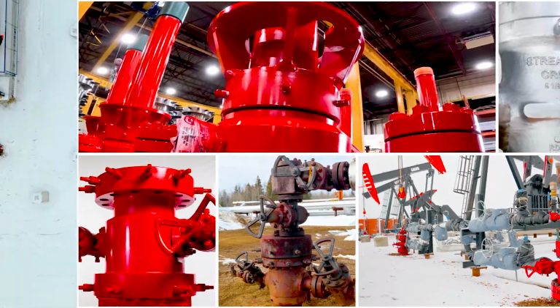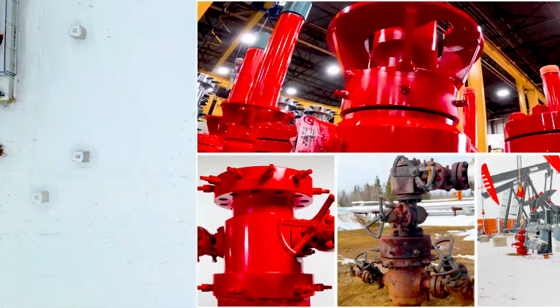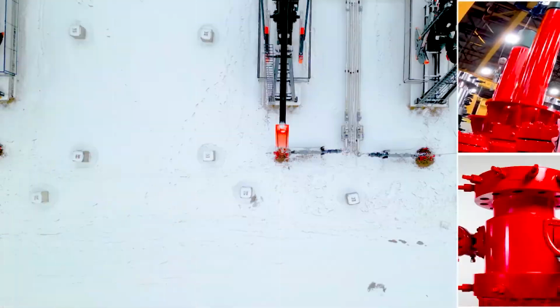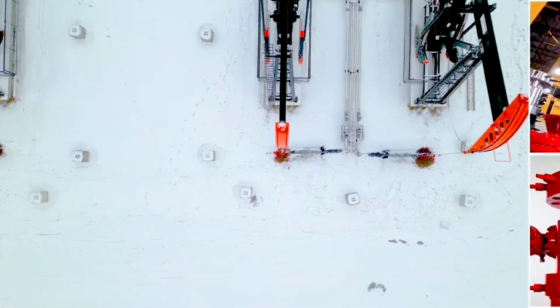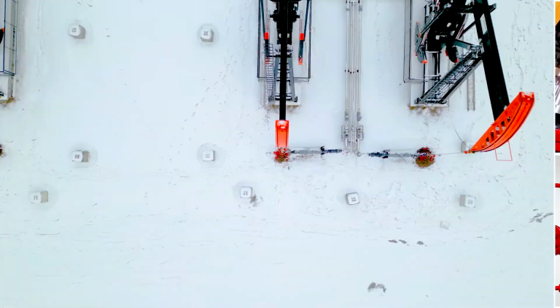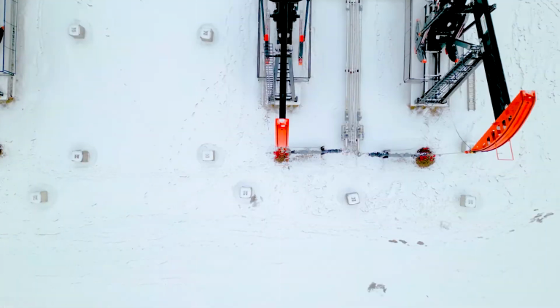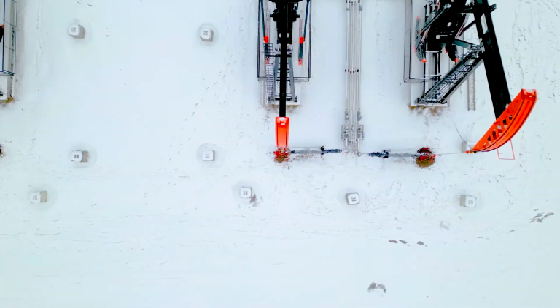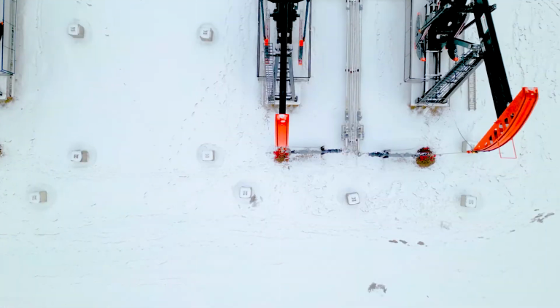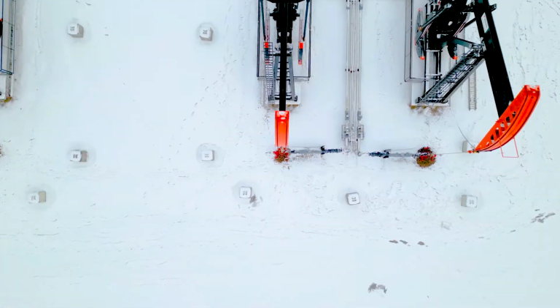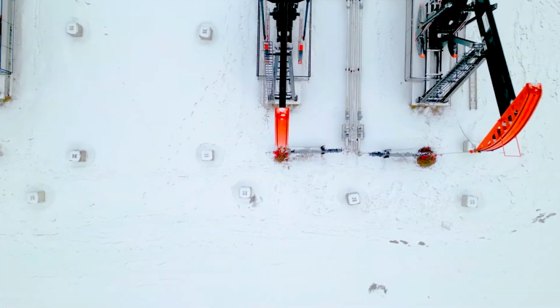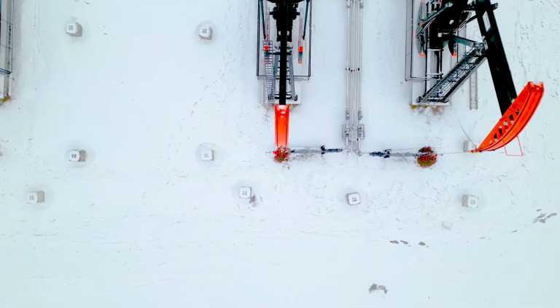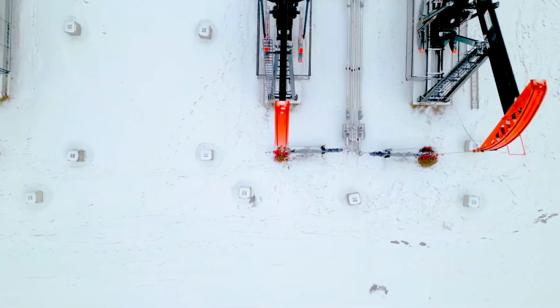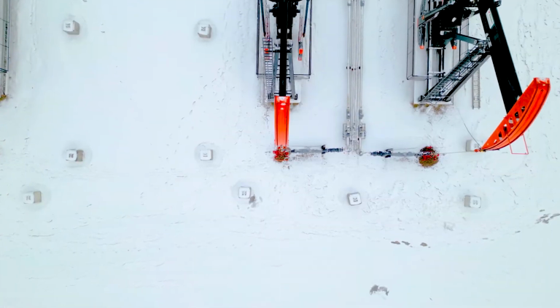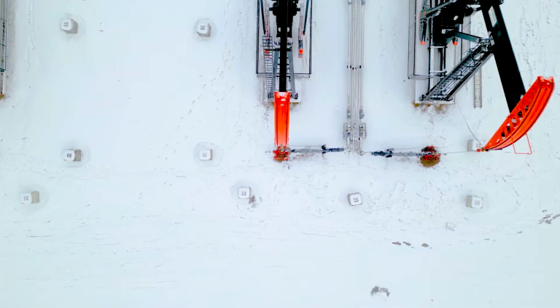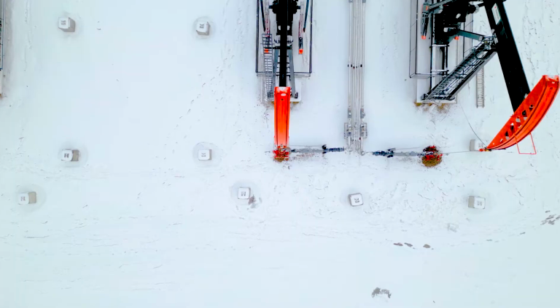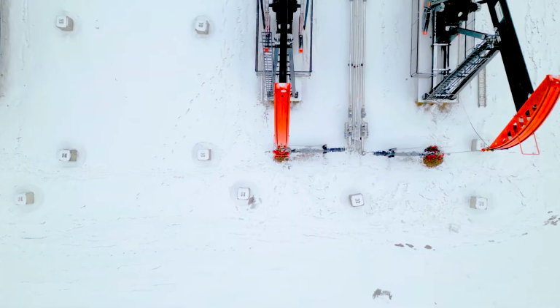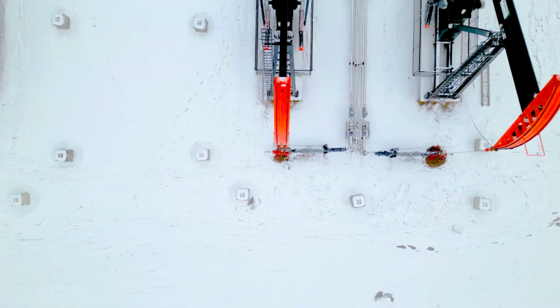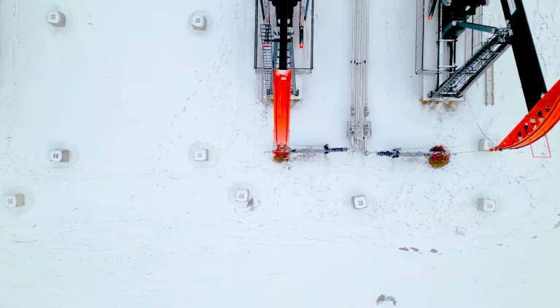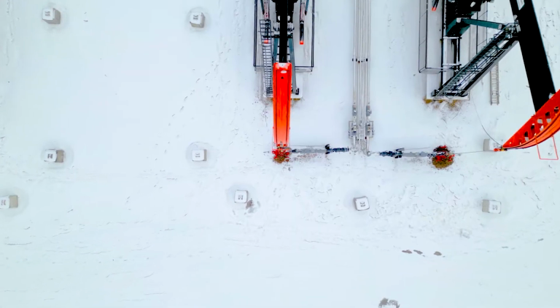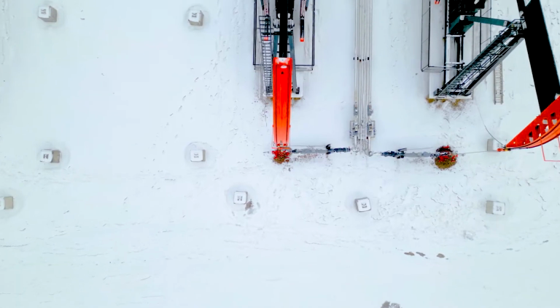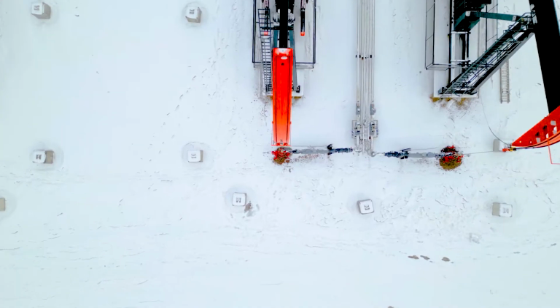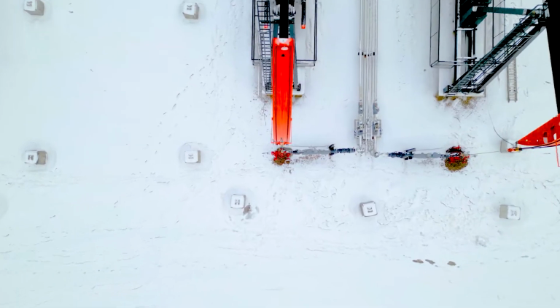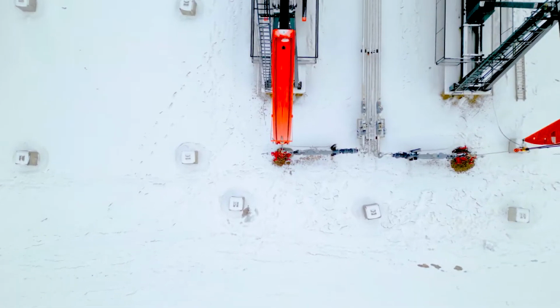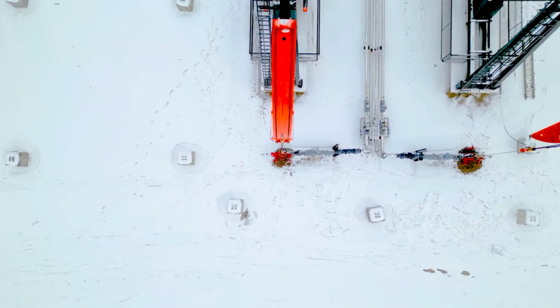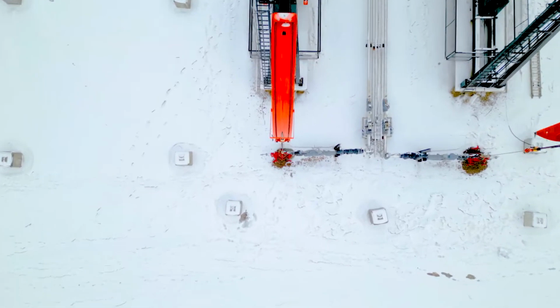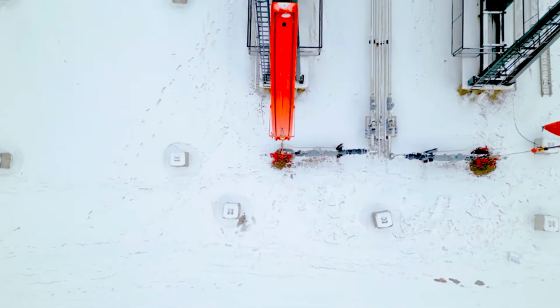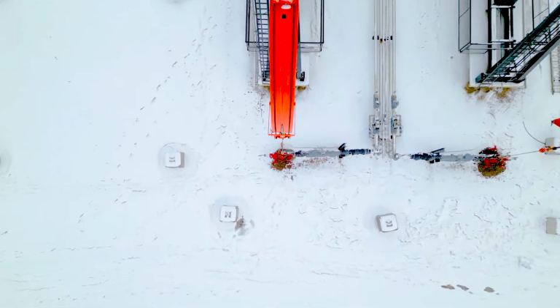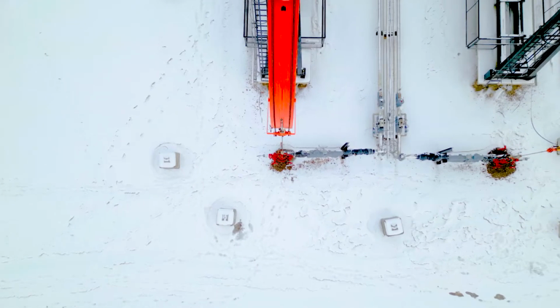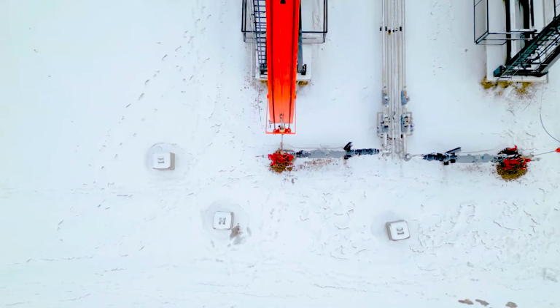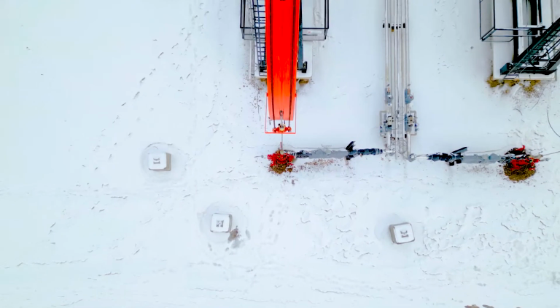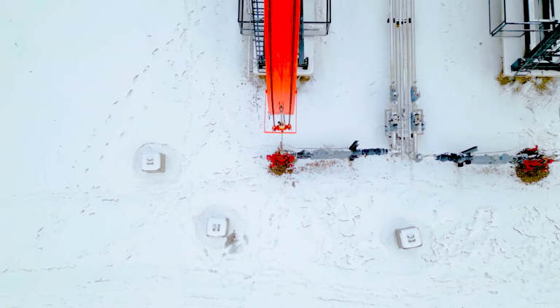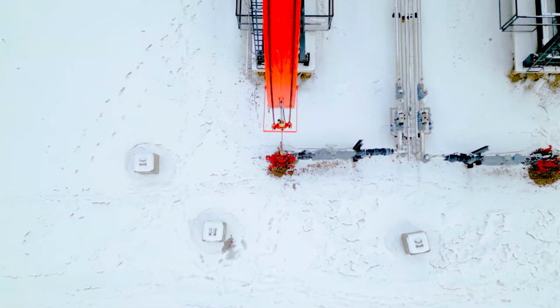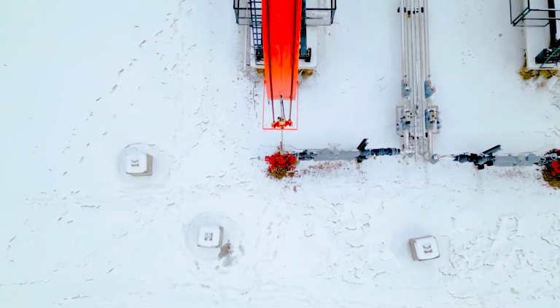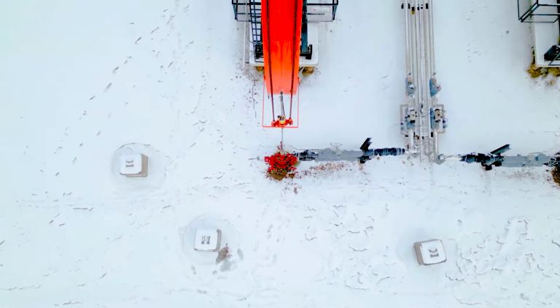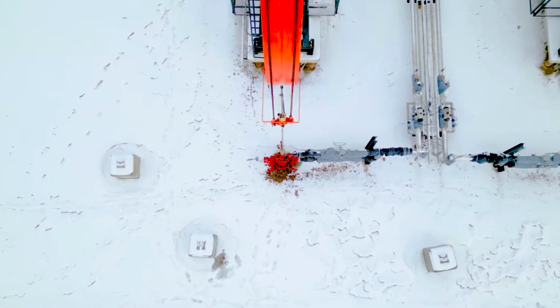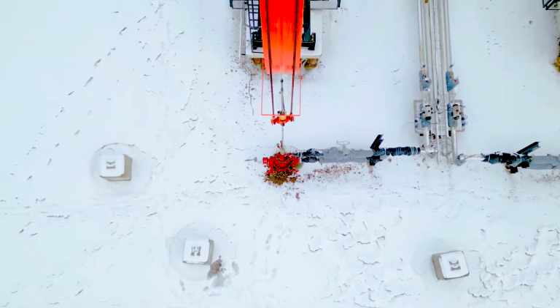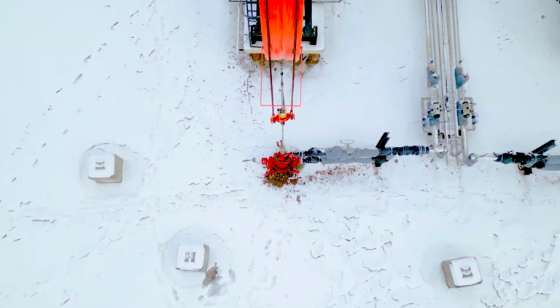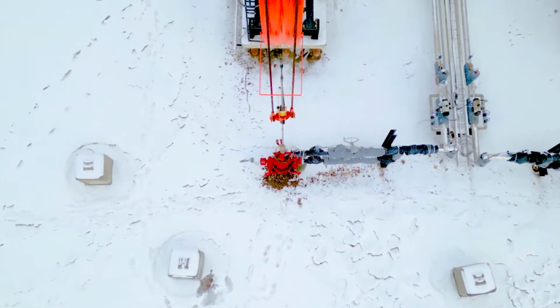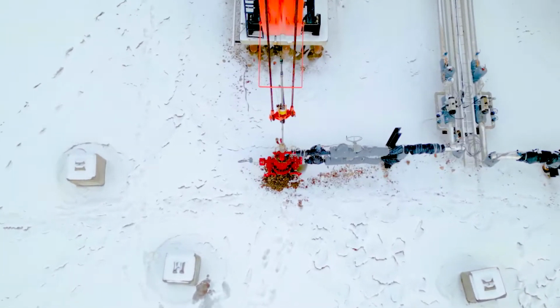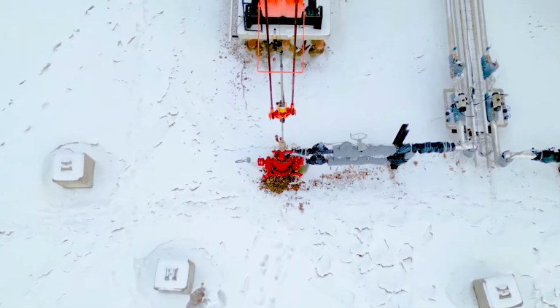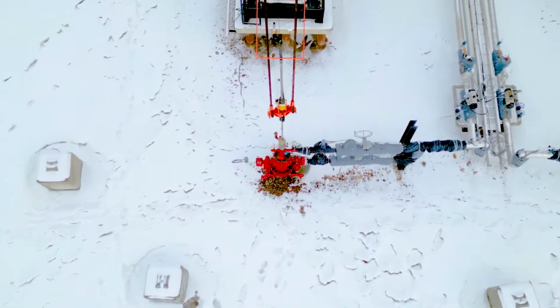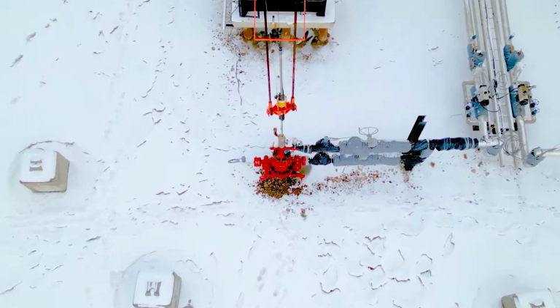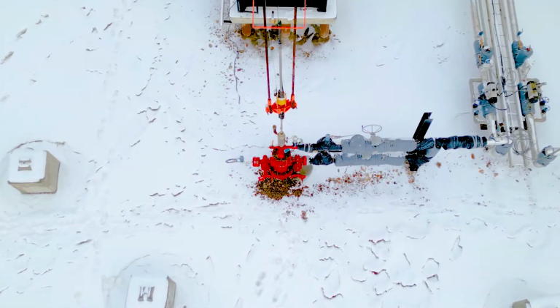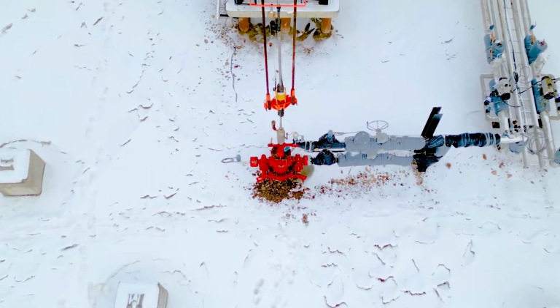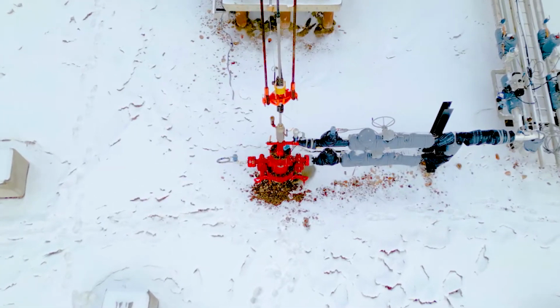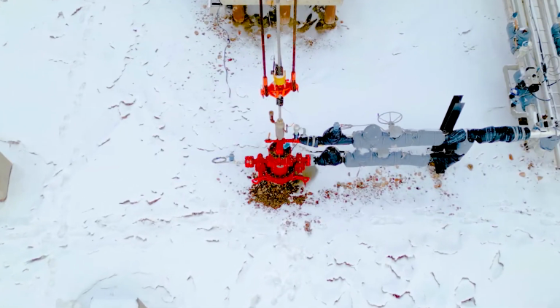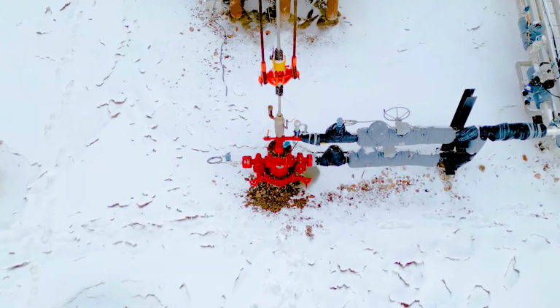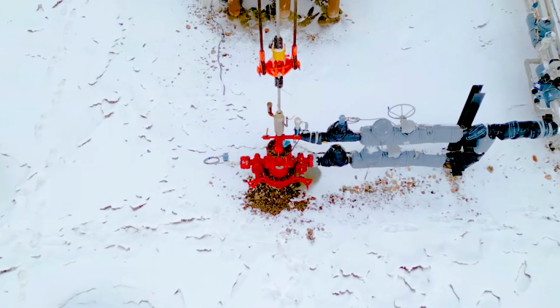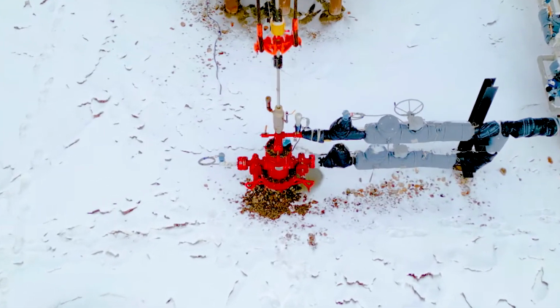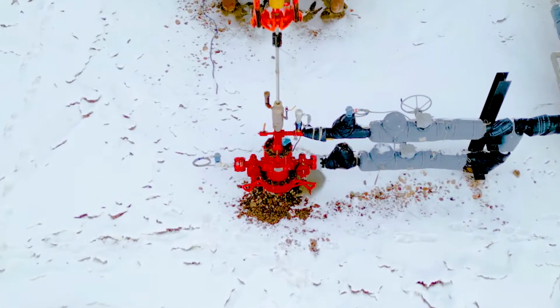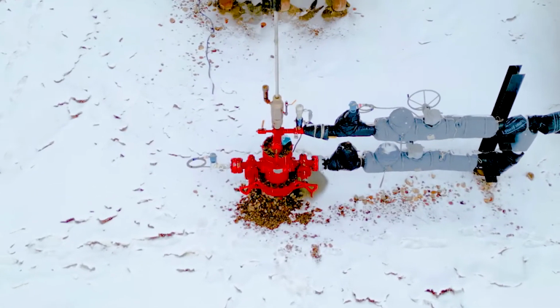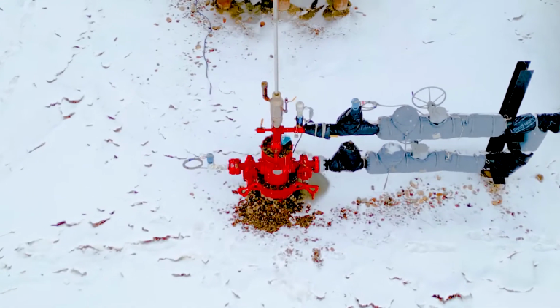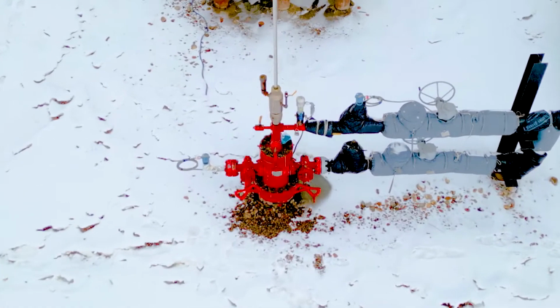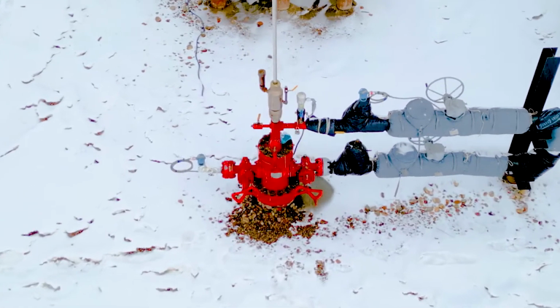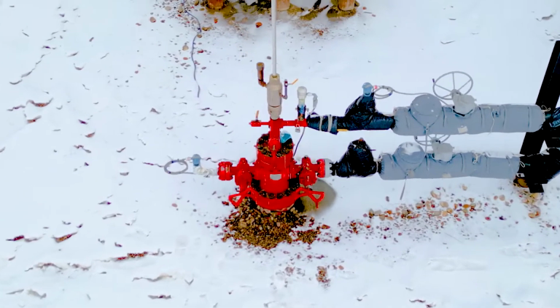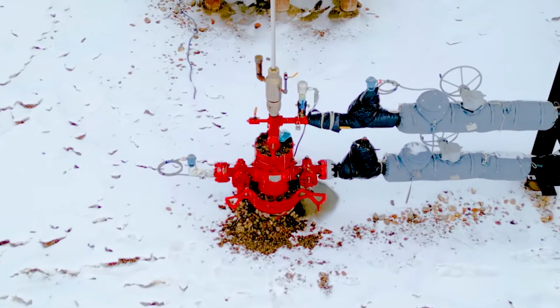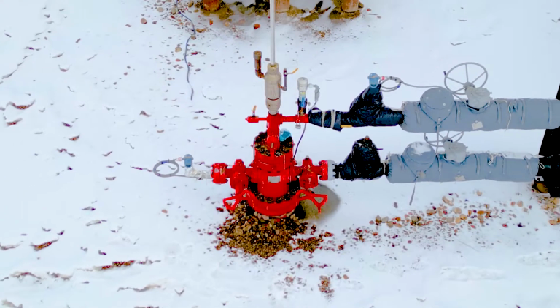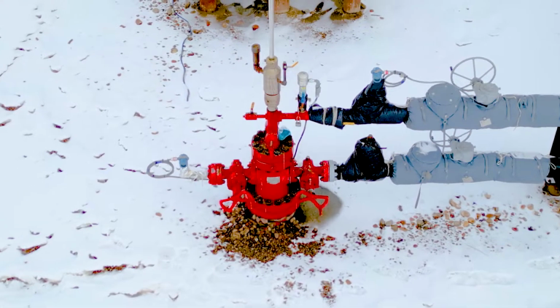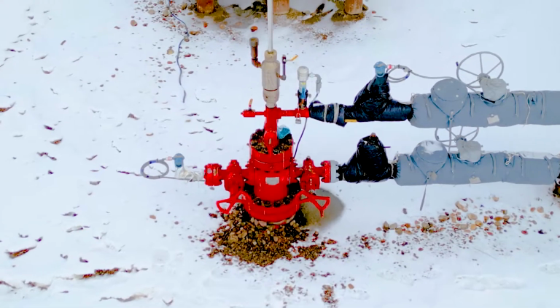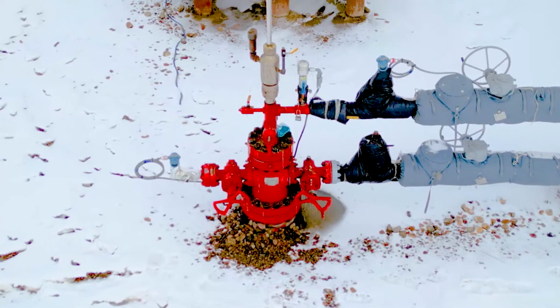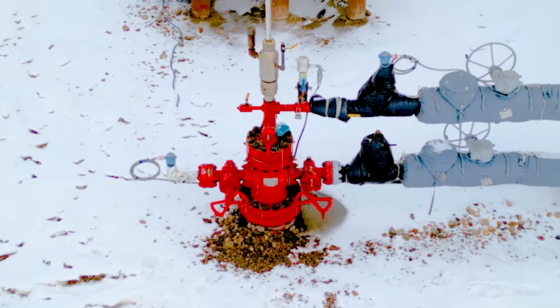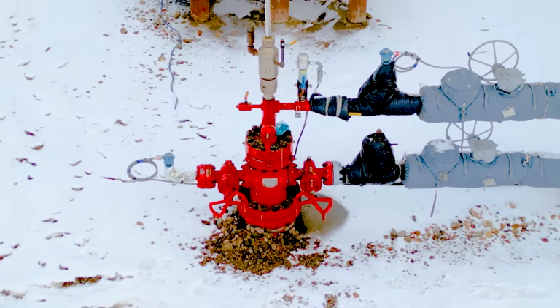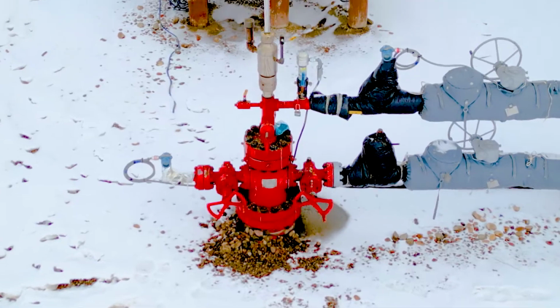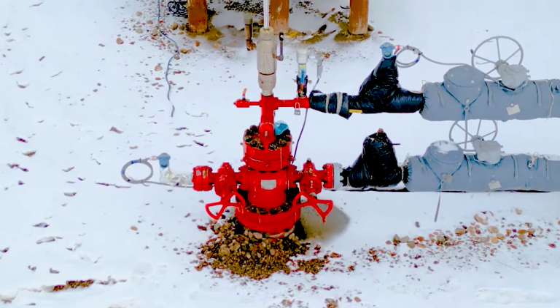Welcome to the home of advanced wellhead technology, where field-driven innovation meets engineering excellence.